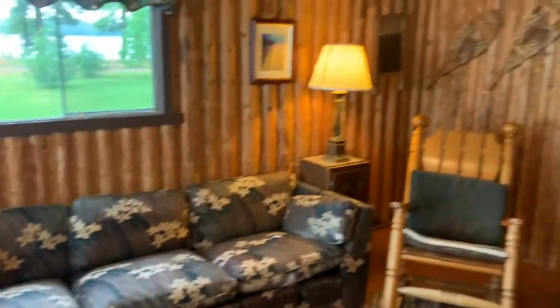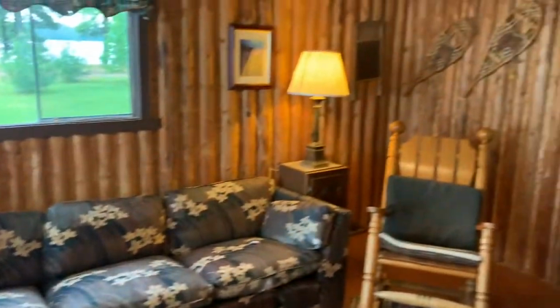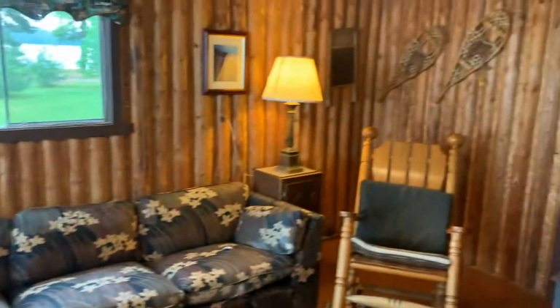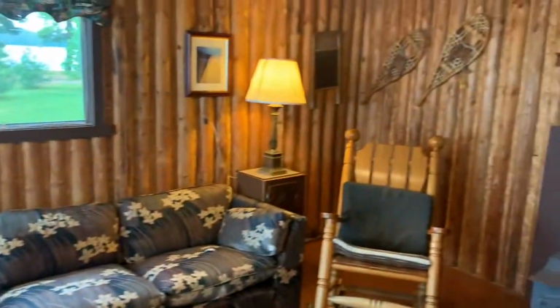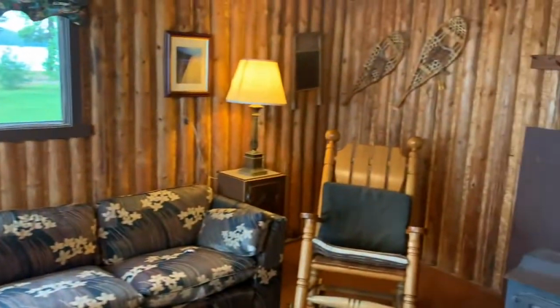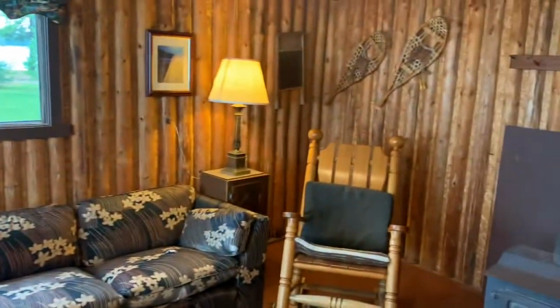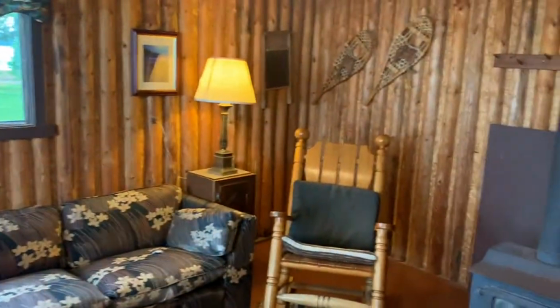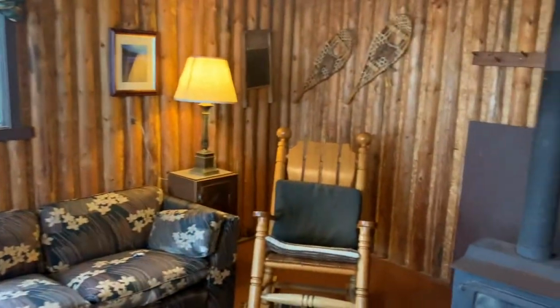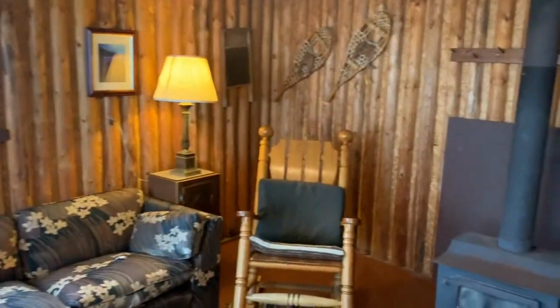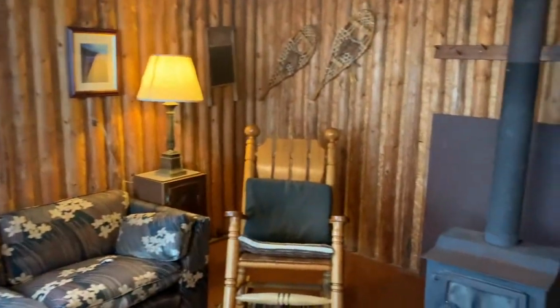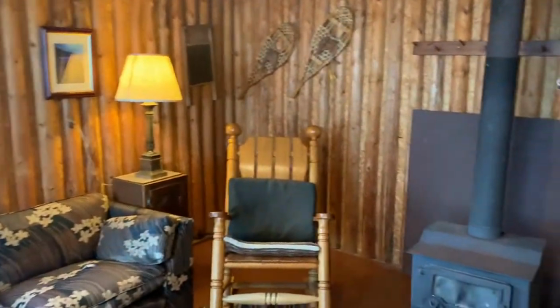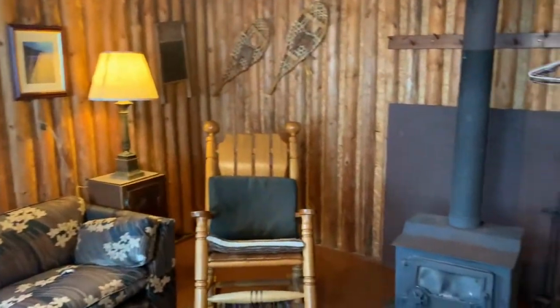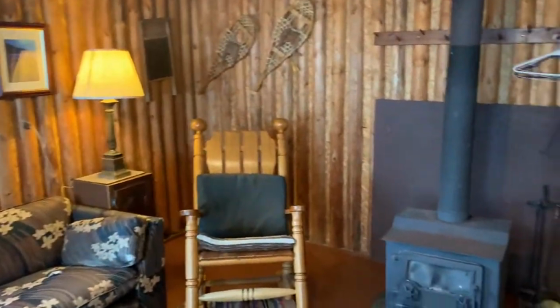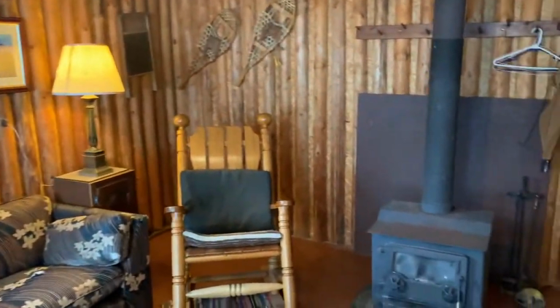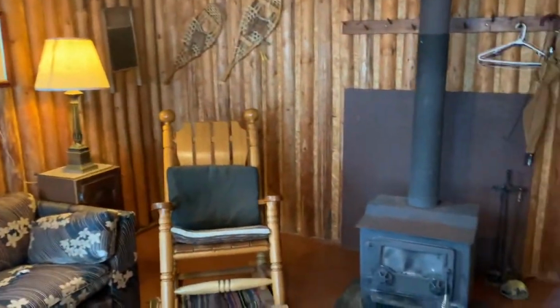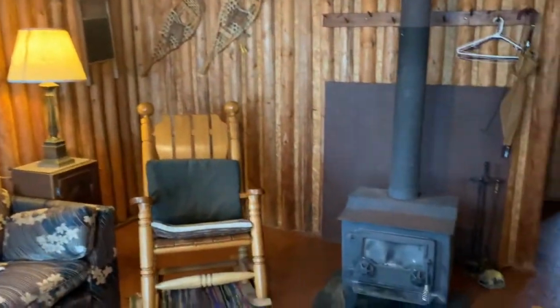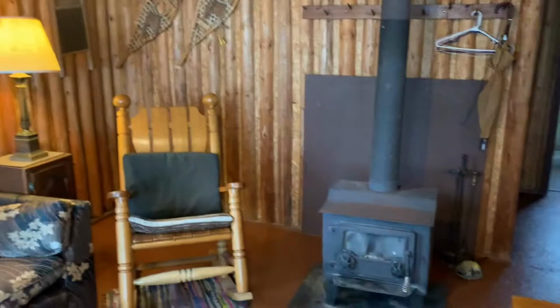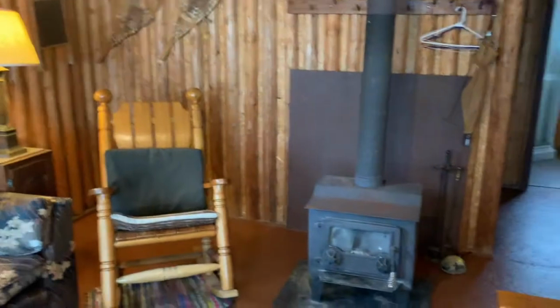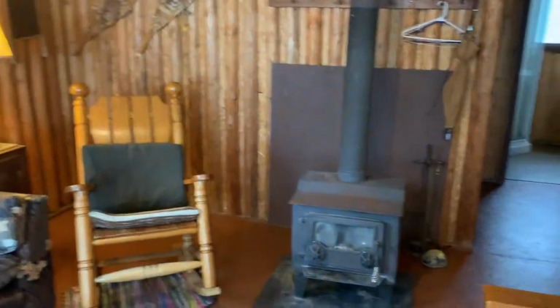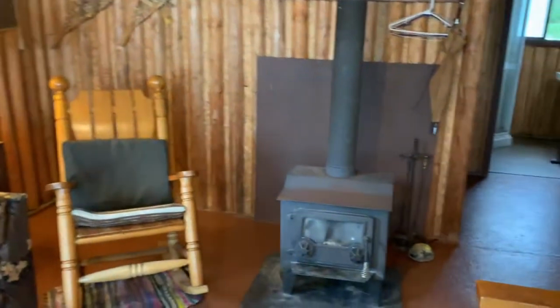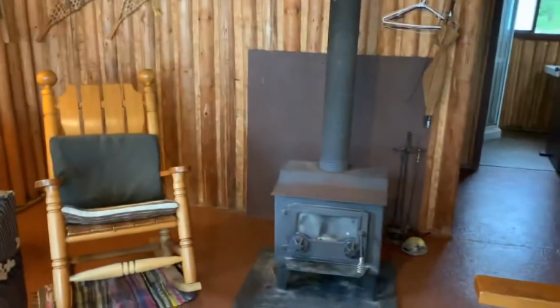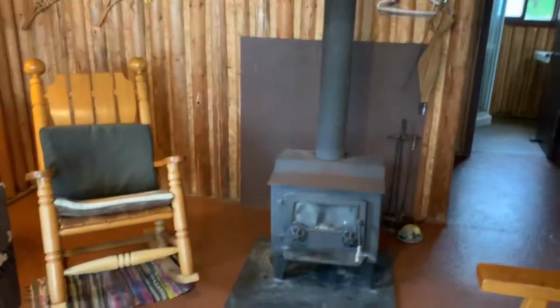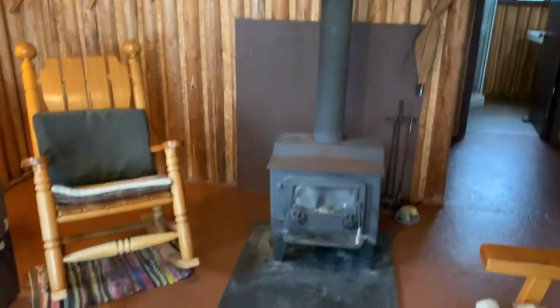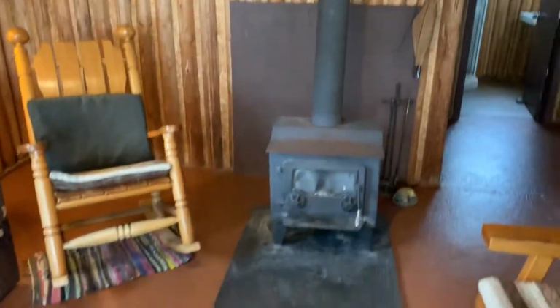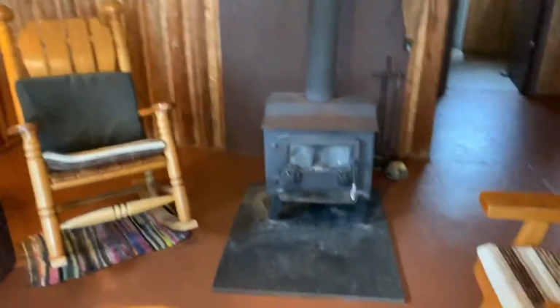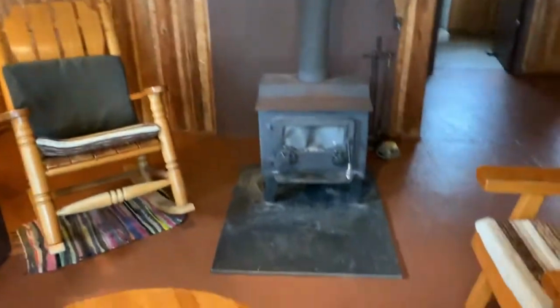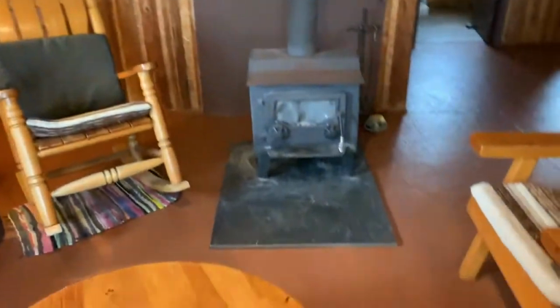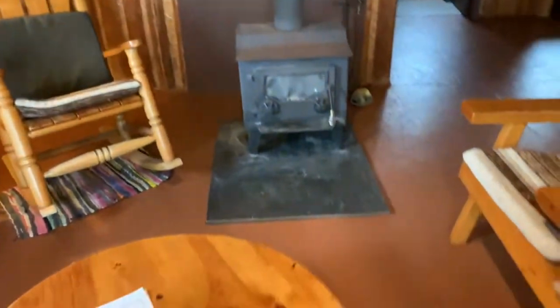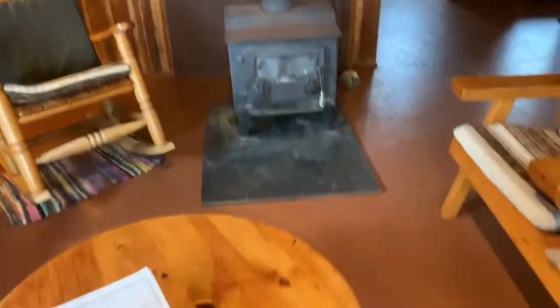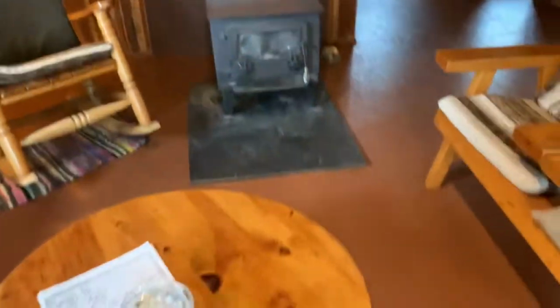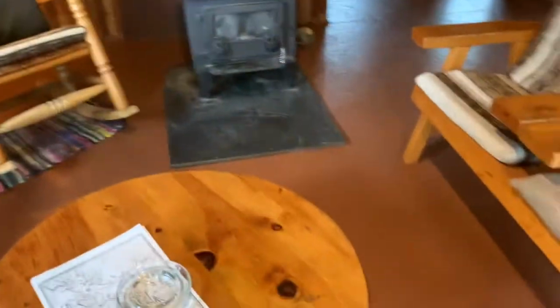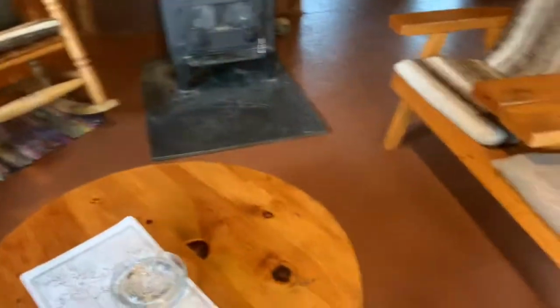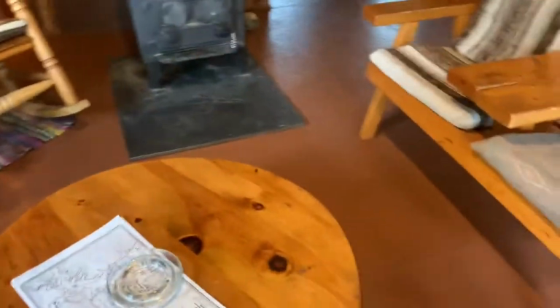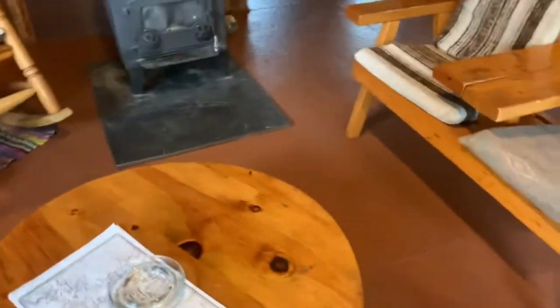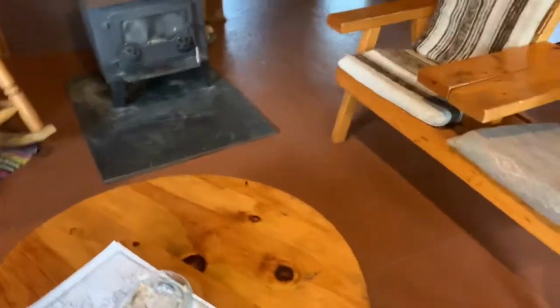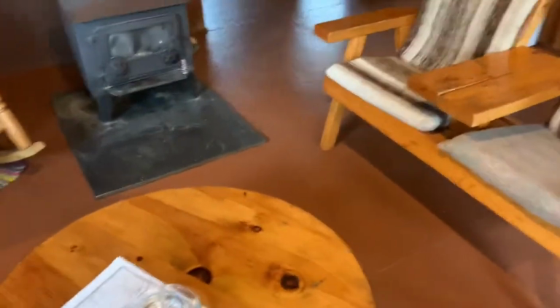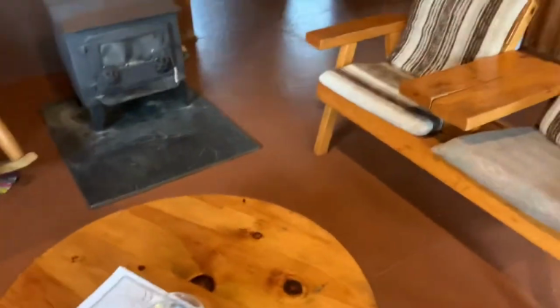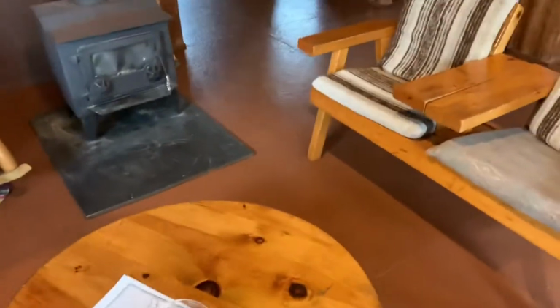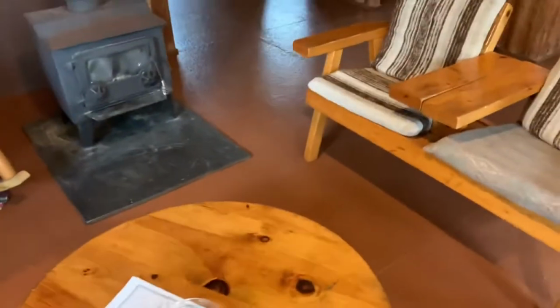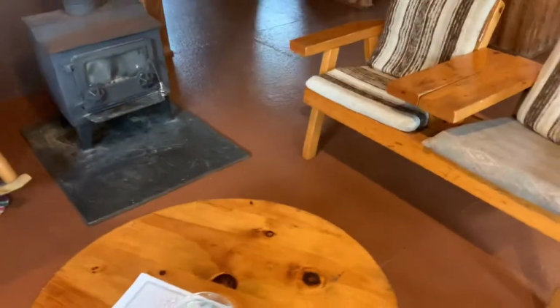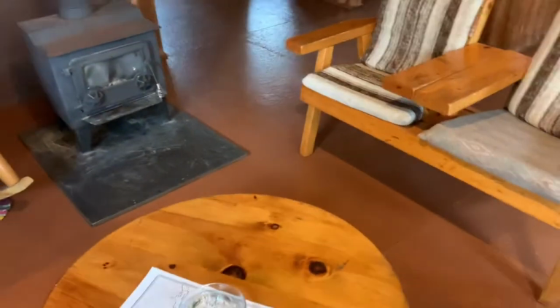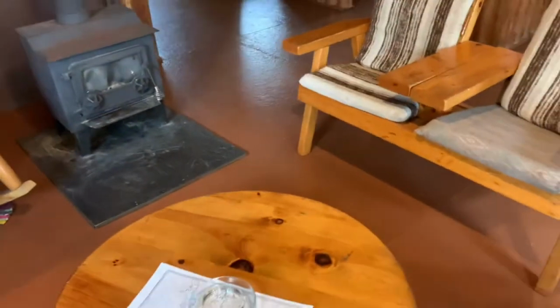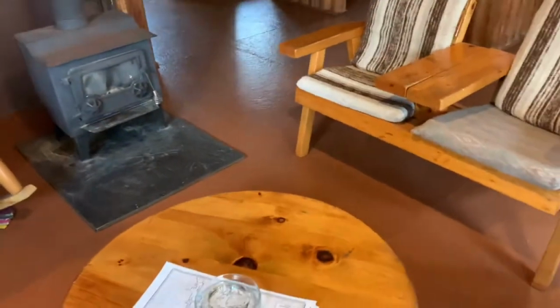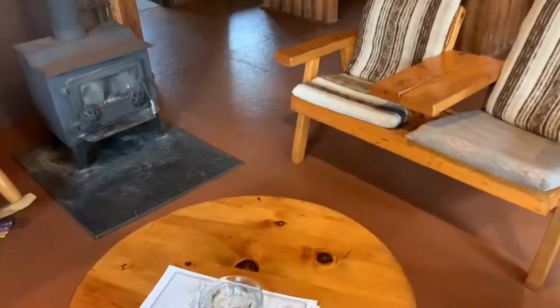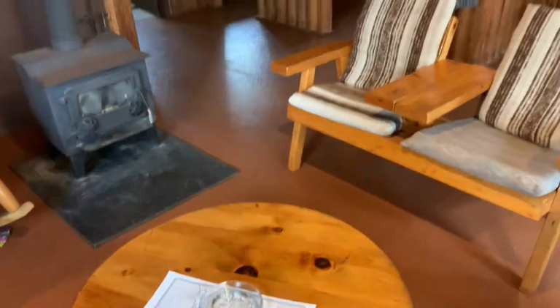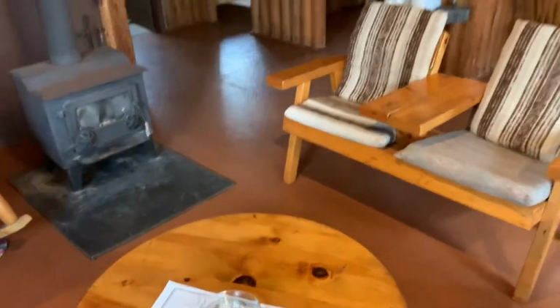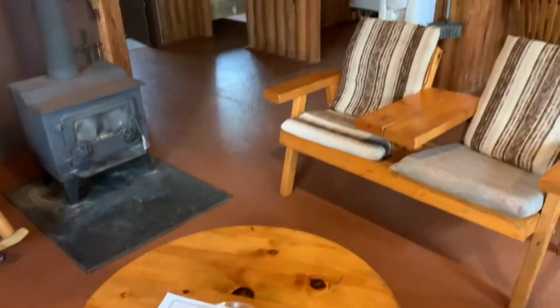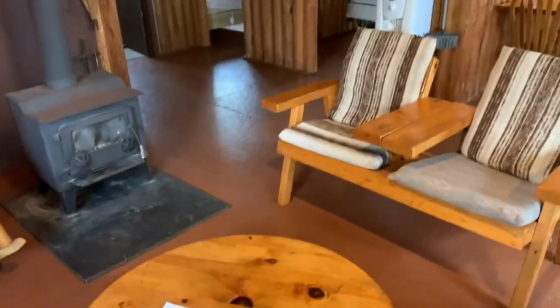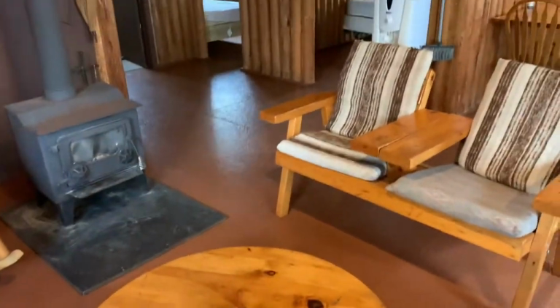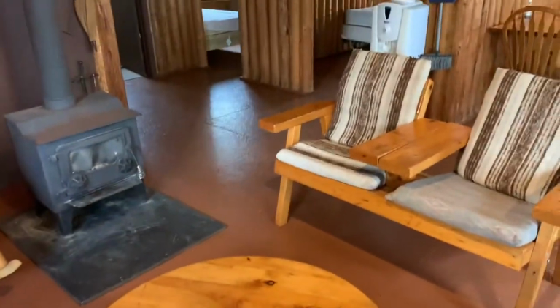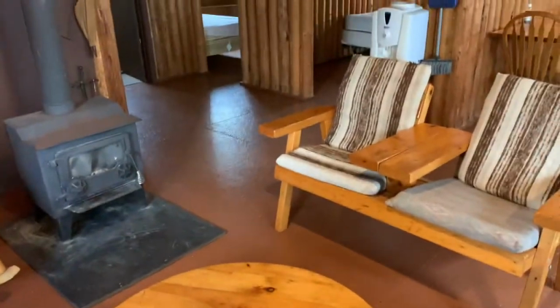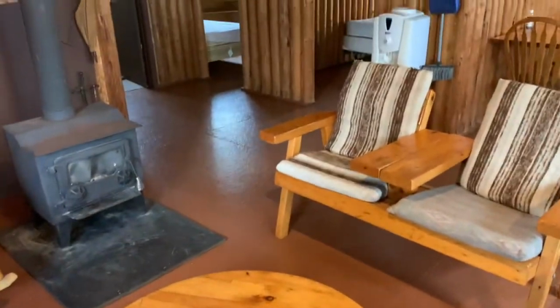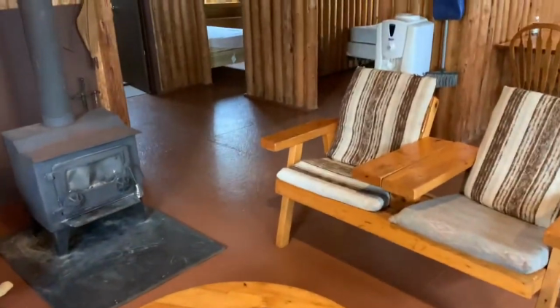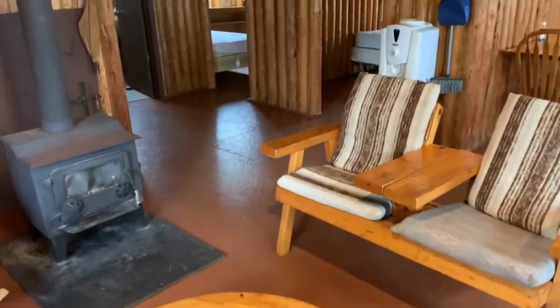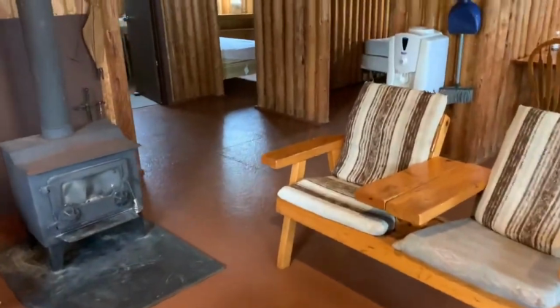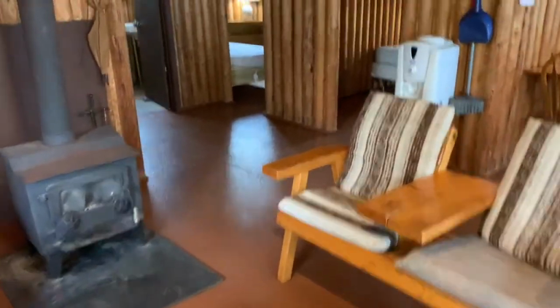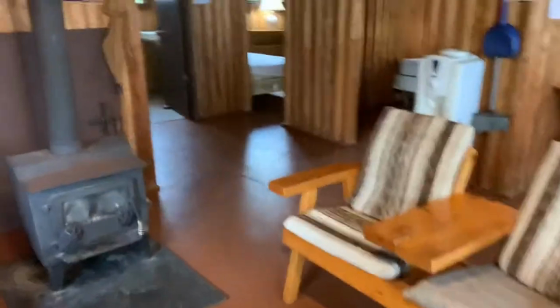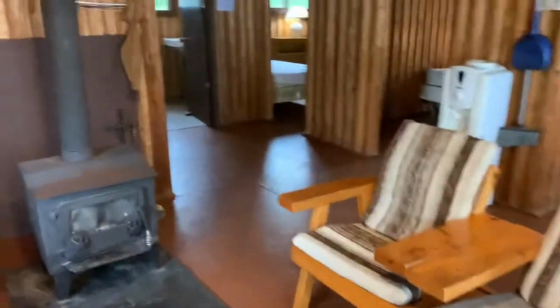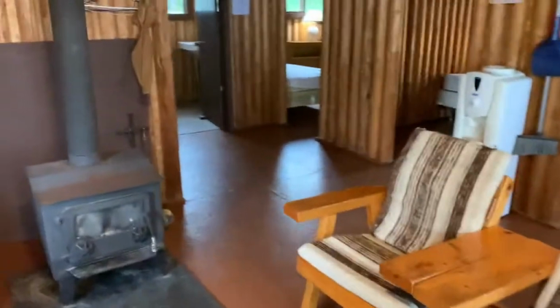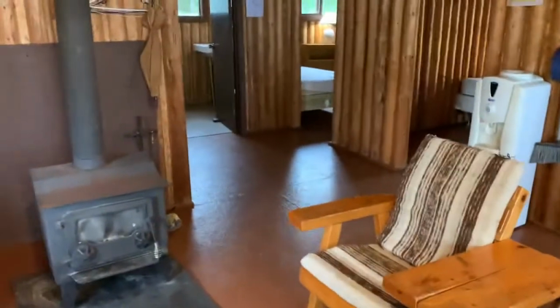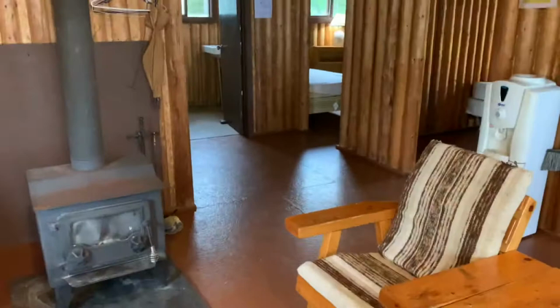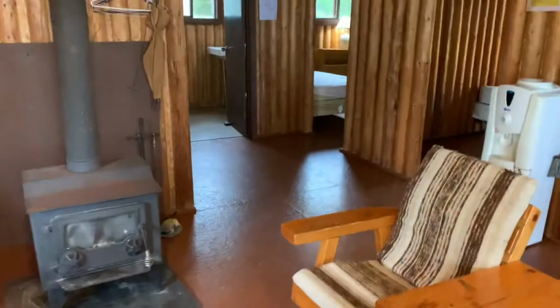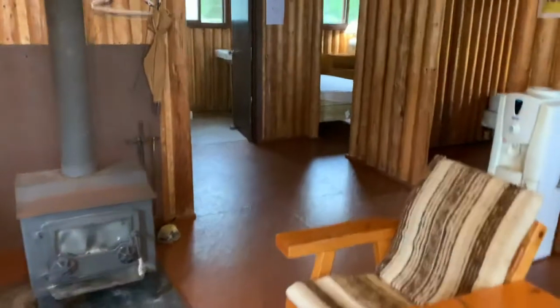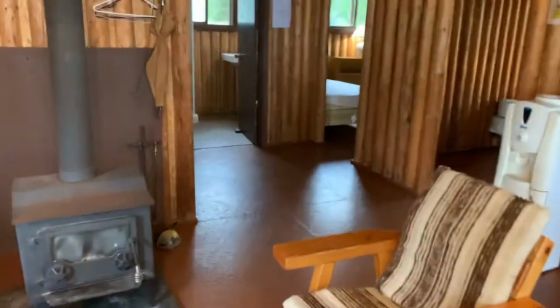Here's our wood stove and a little Quebec rocking chair to curl up in. Let's go into one of the bedrooms and take a peek.